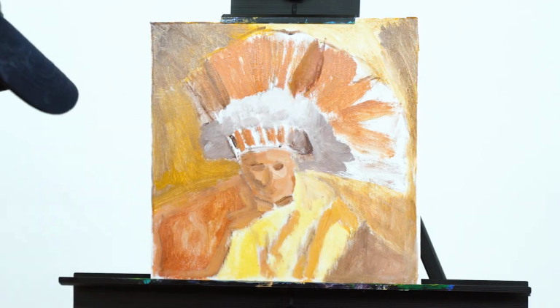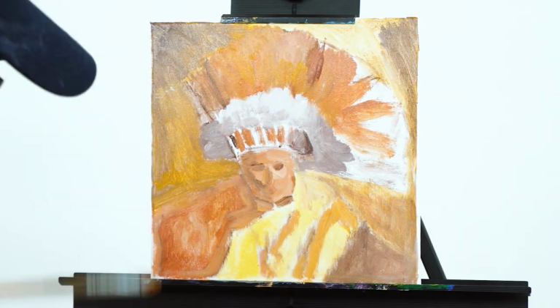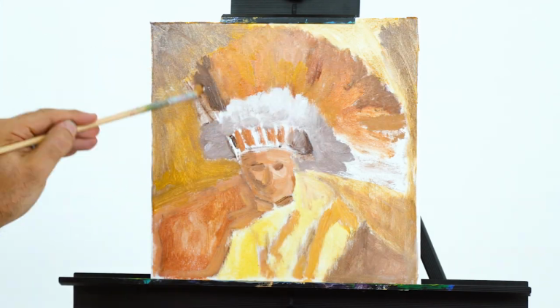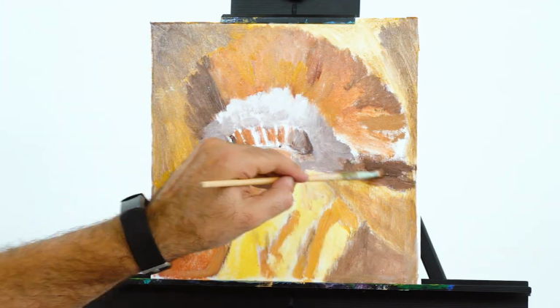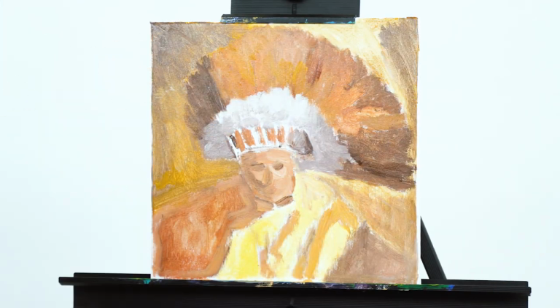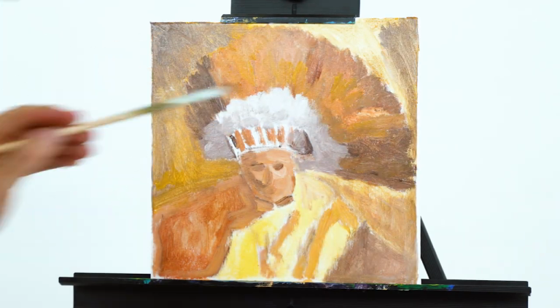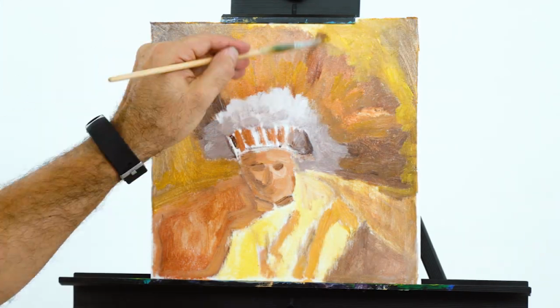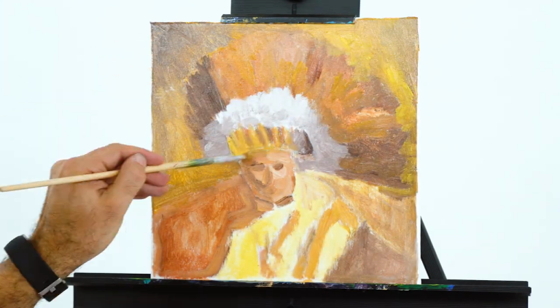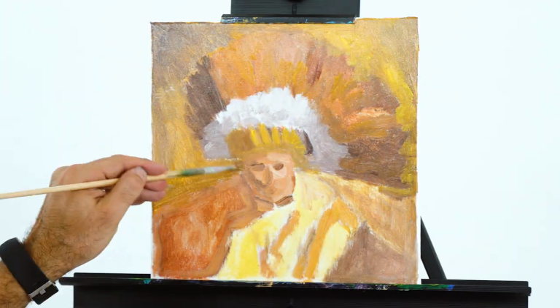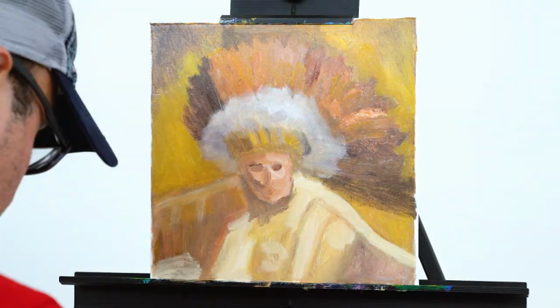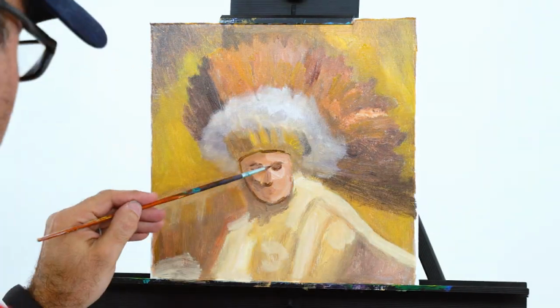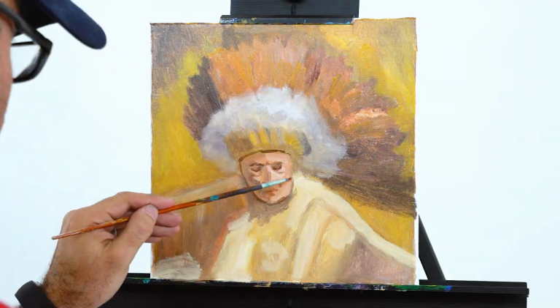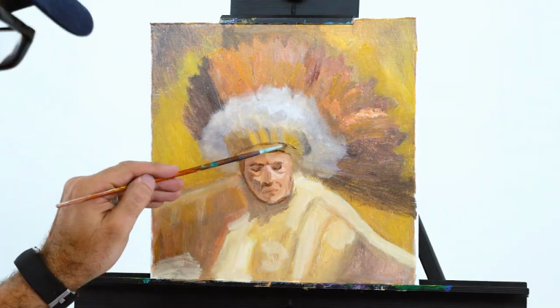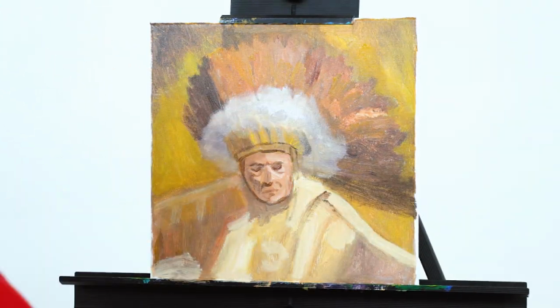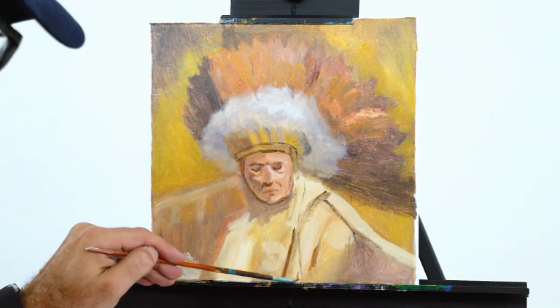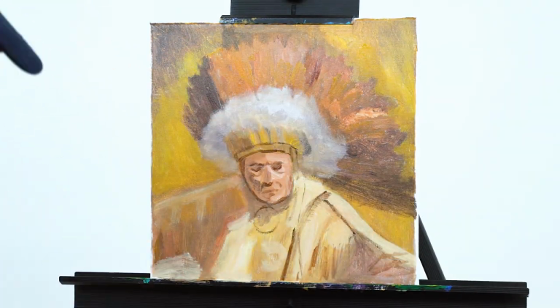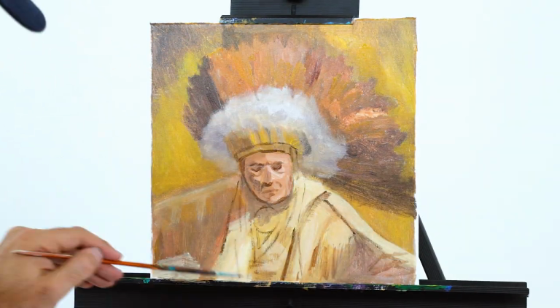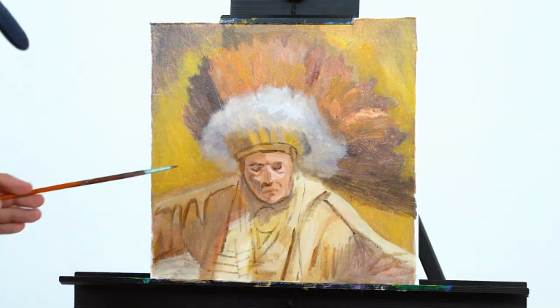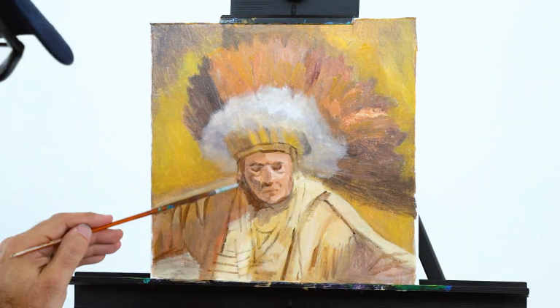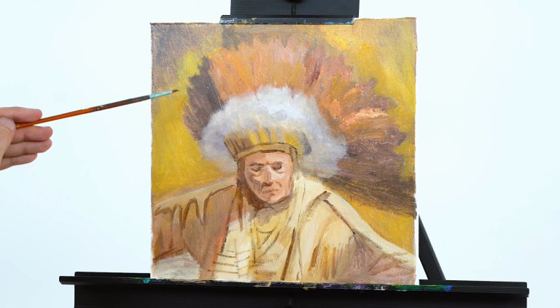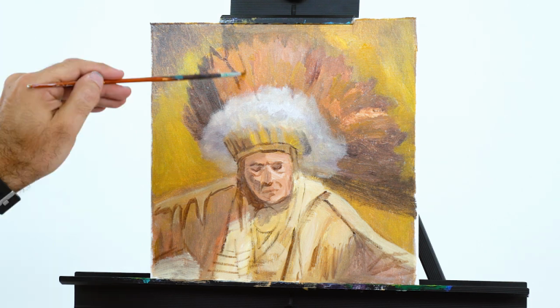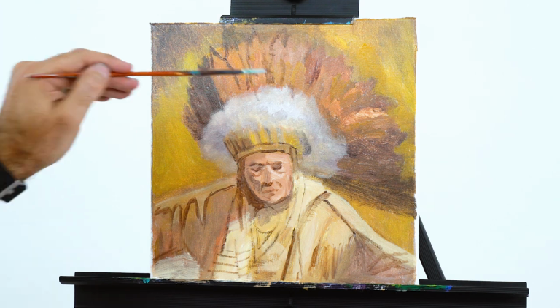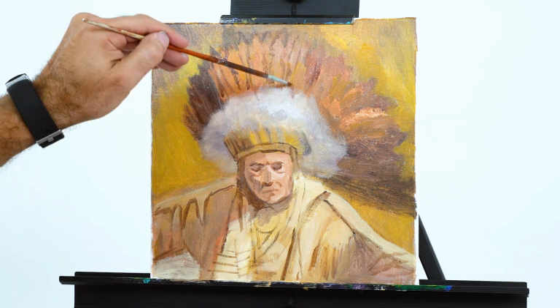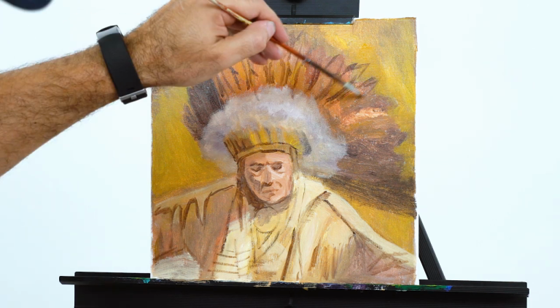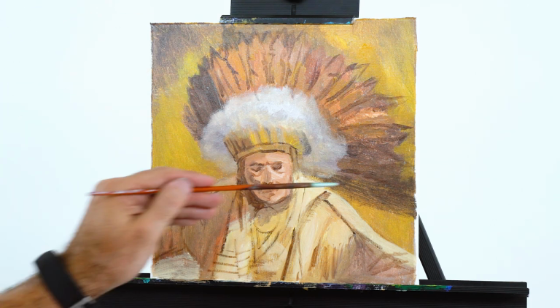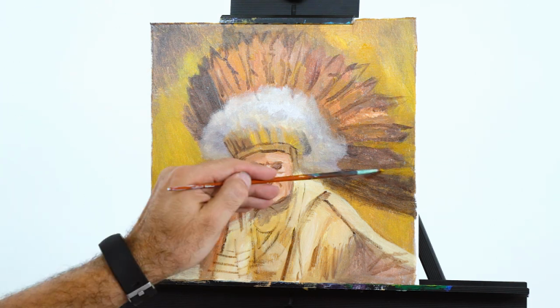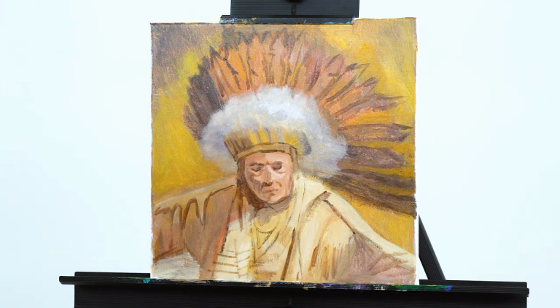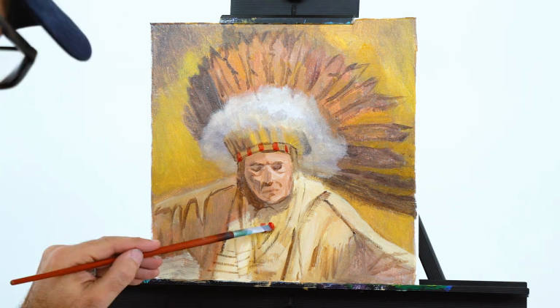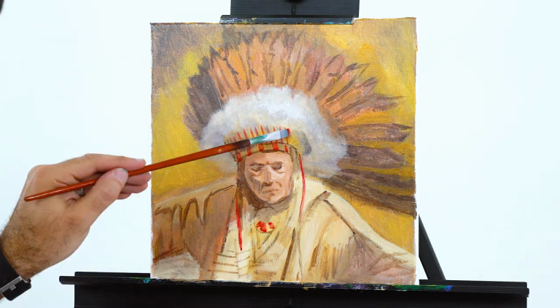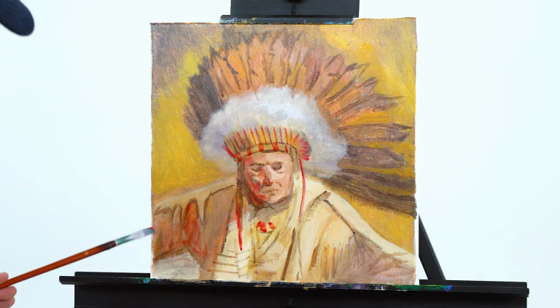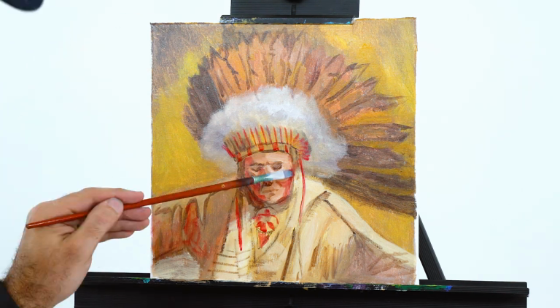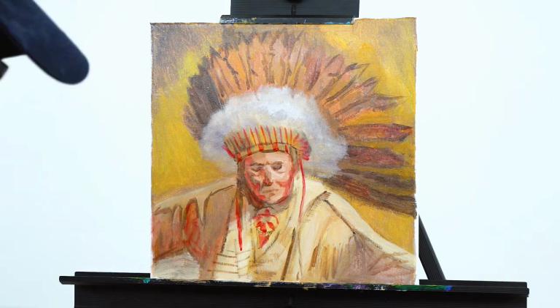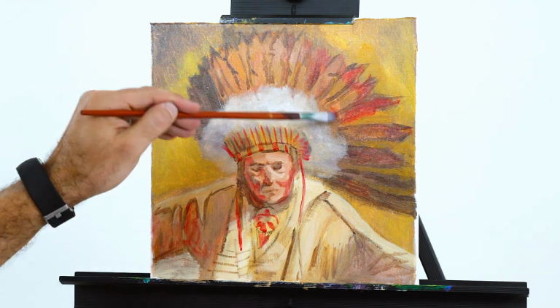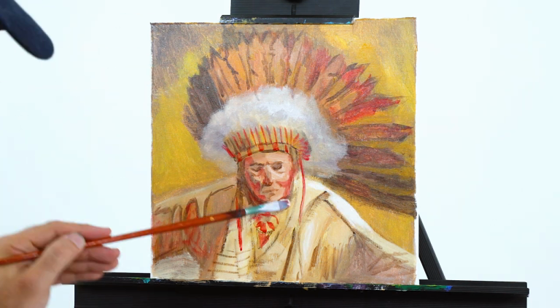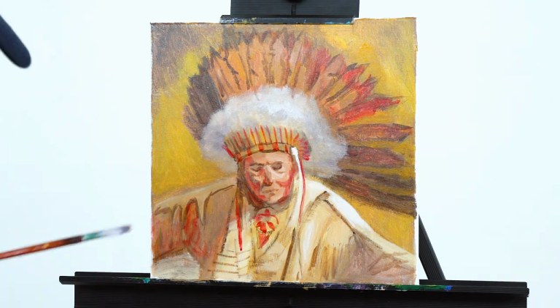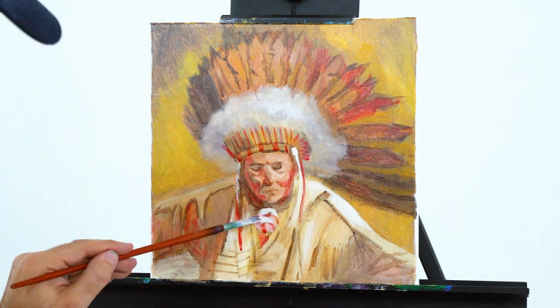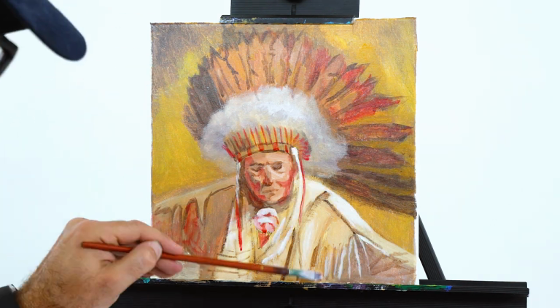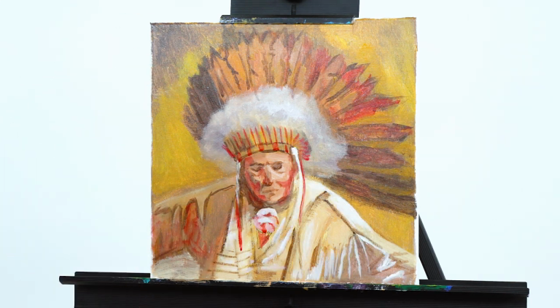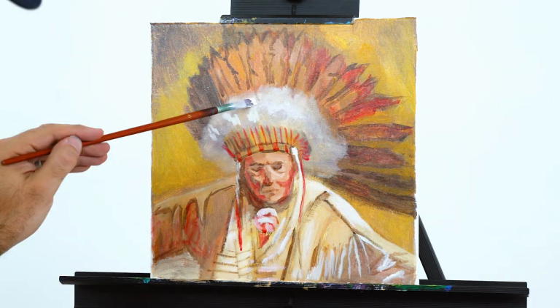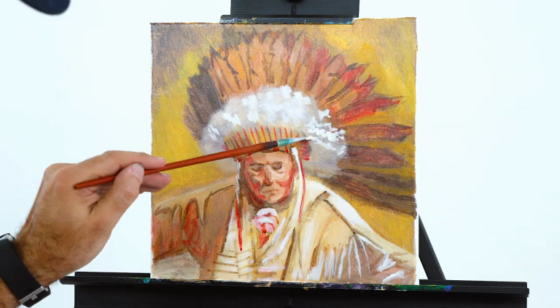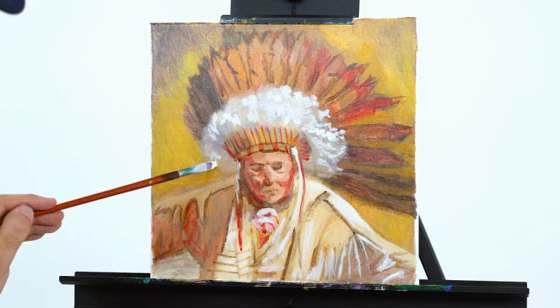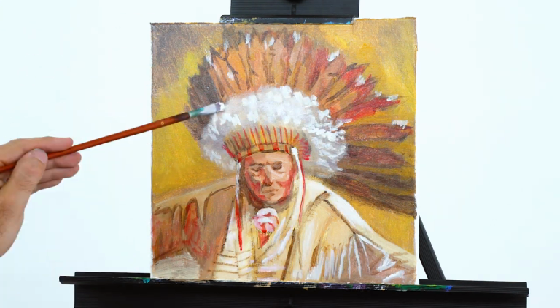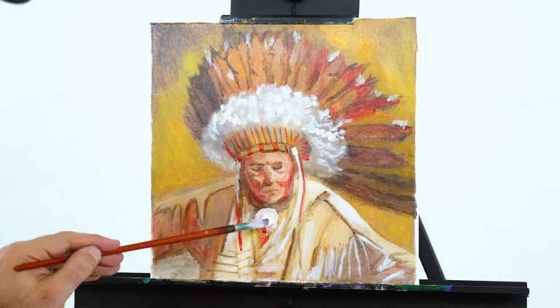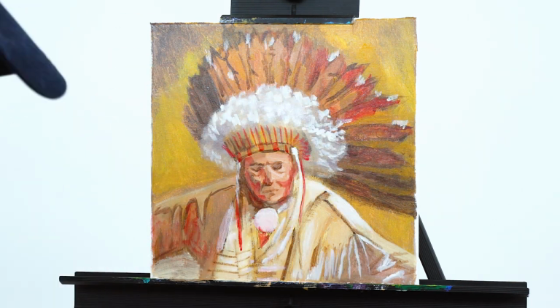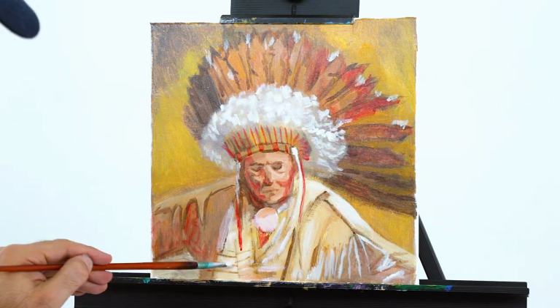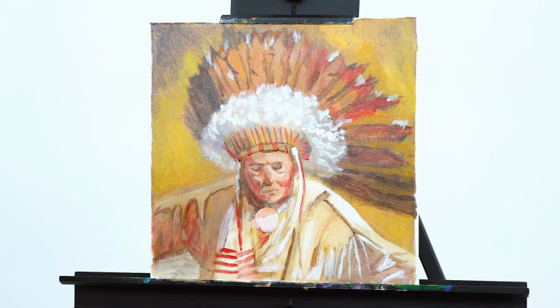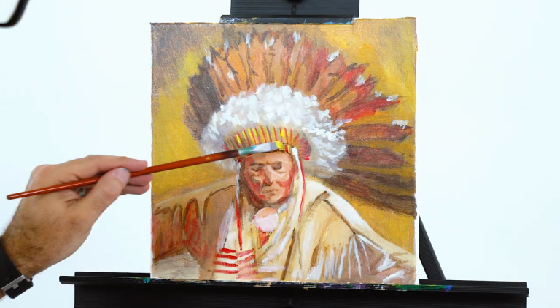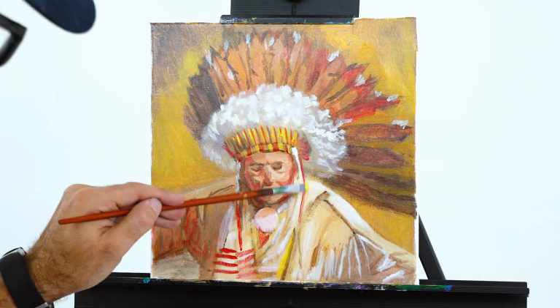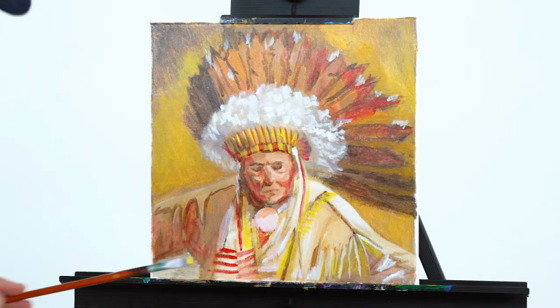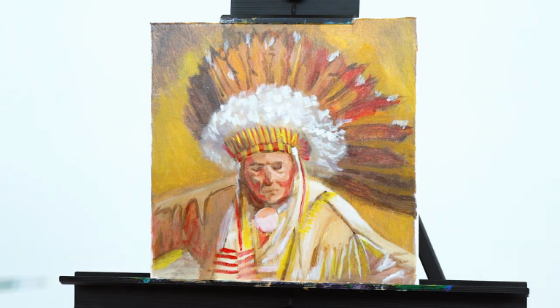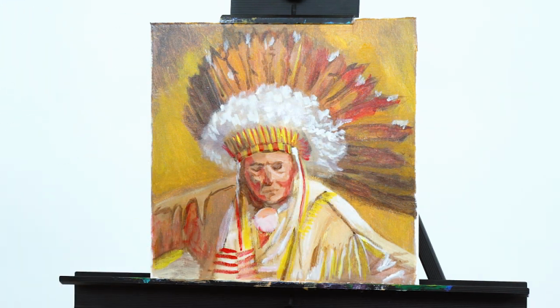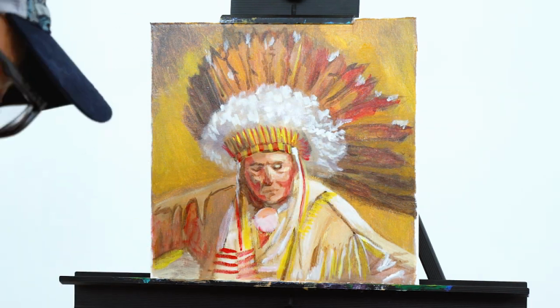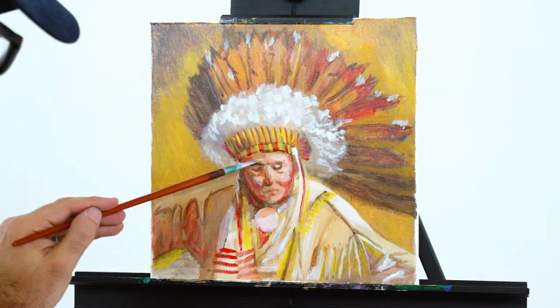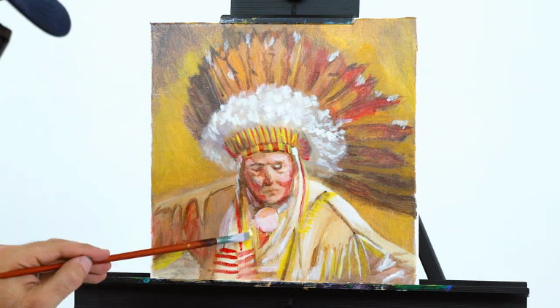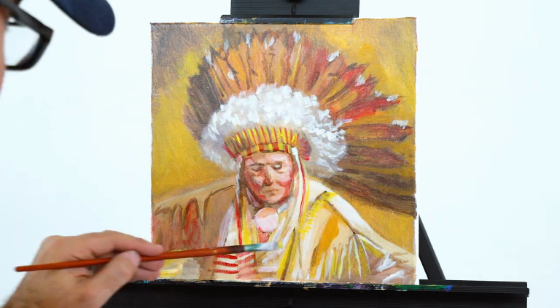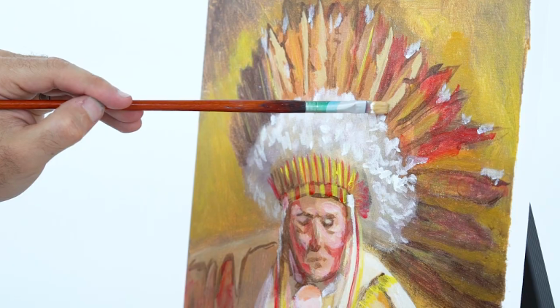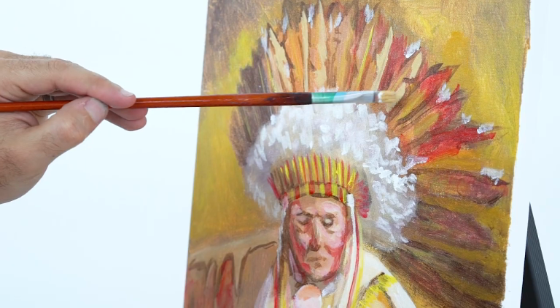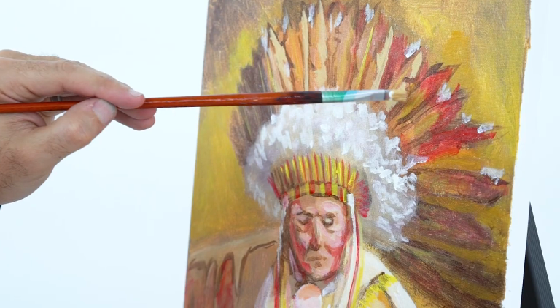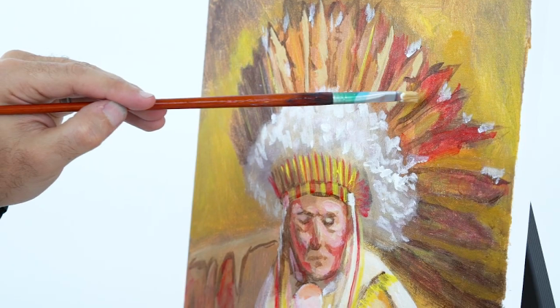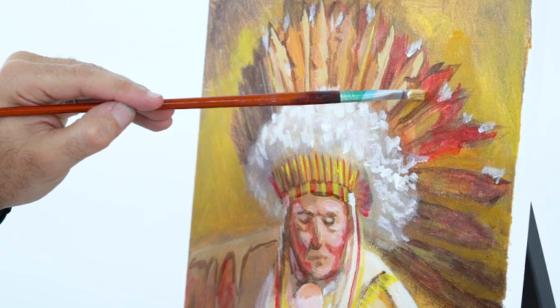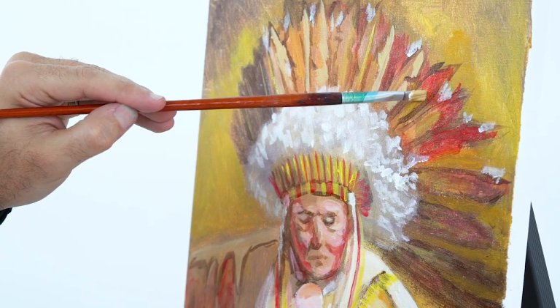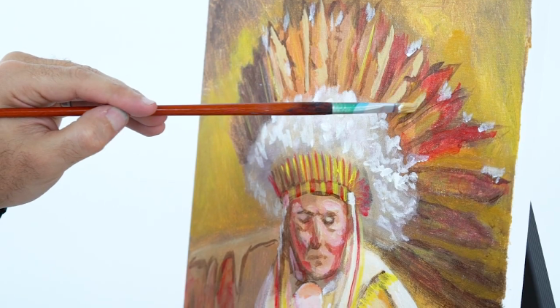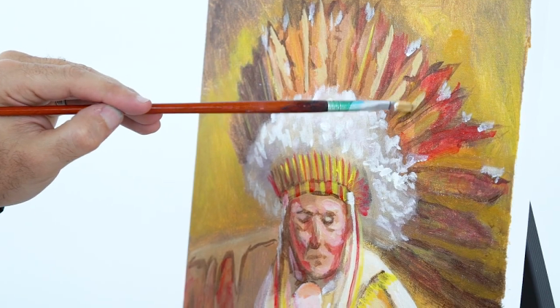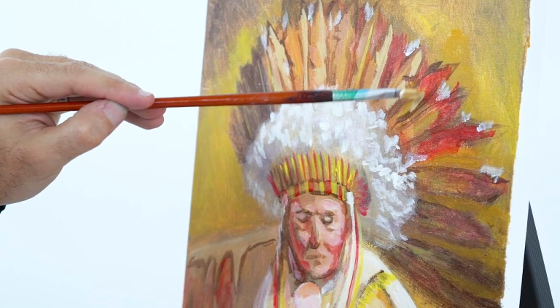Each one of the 14 premium colors in the set is made from the finest materials to provide true, consistent color.